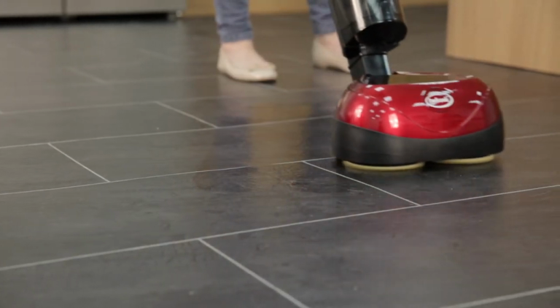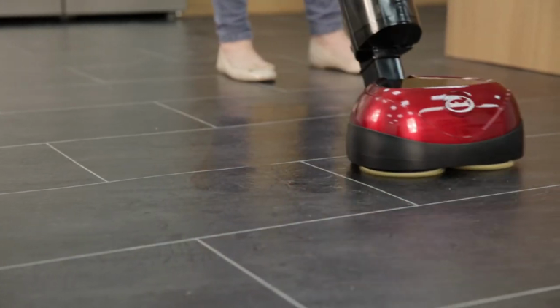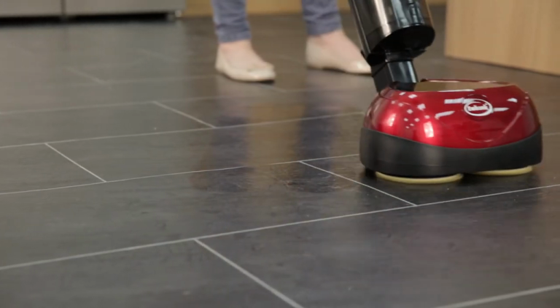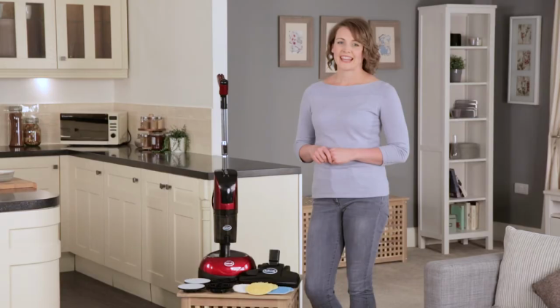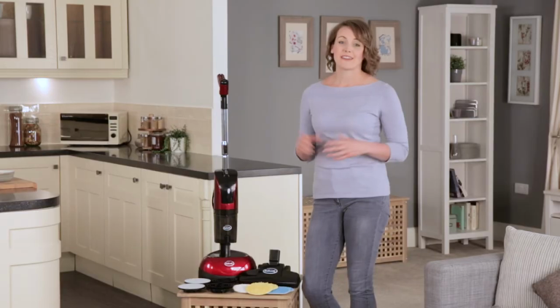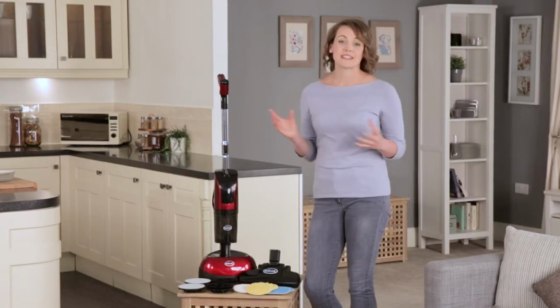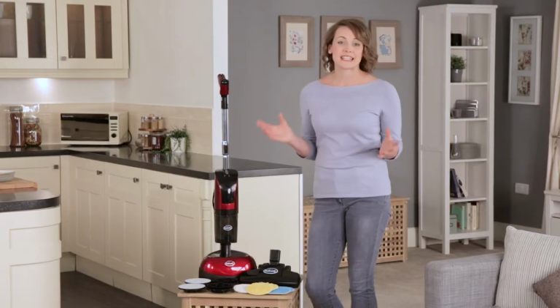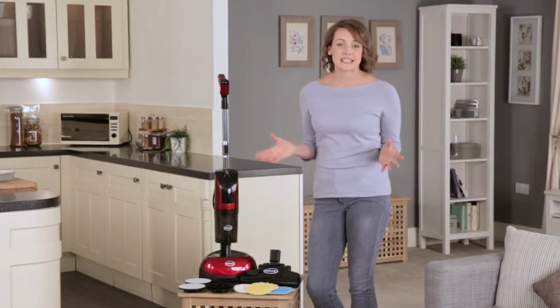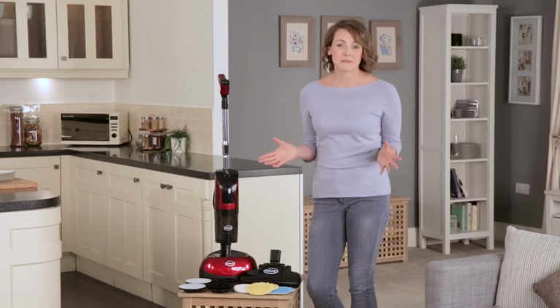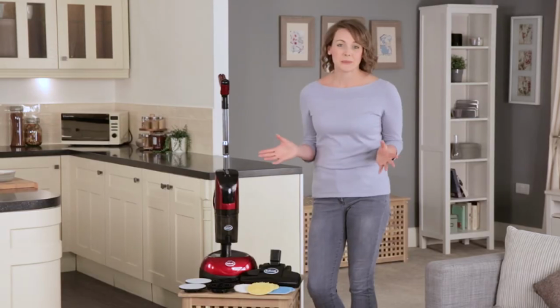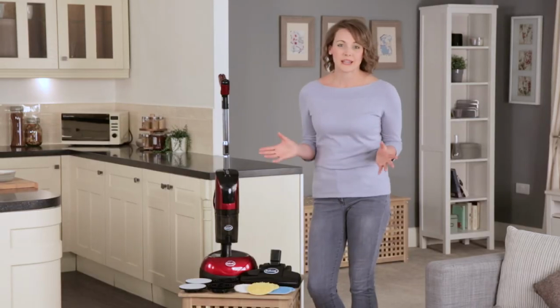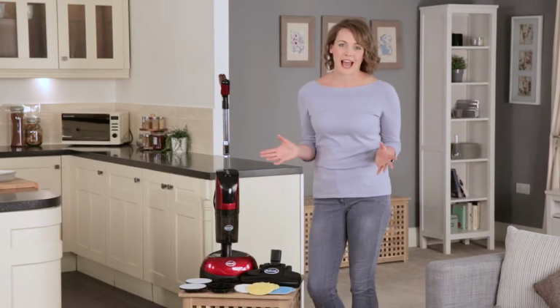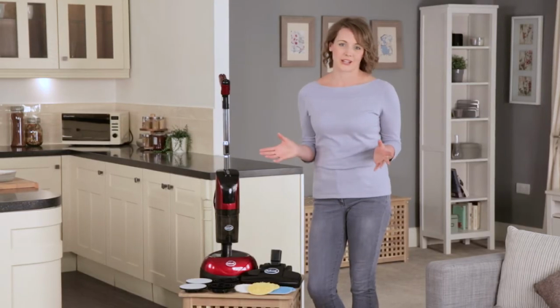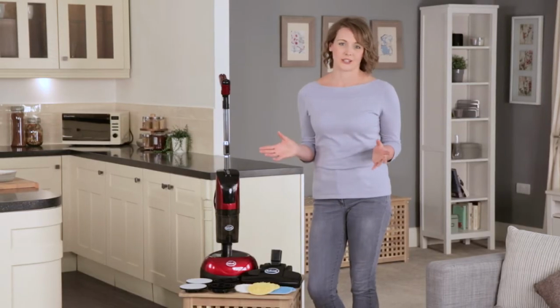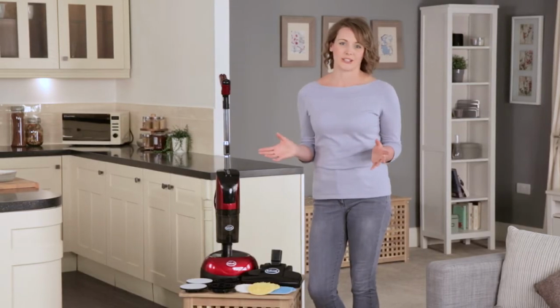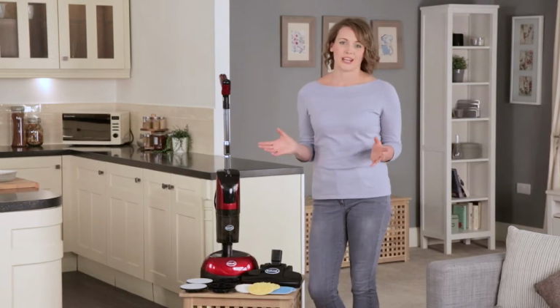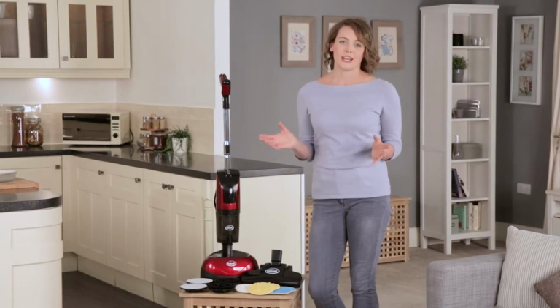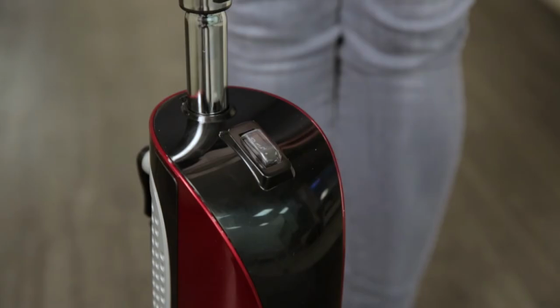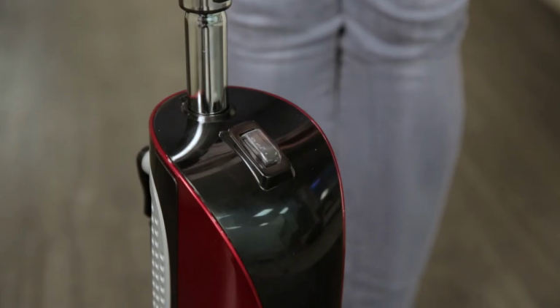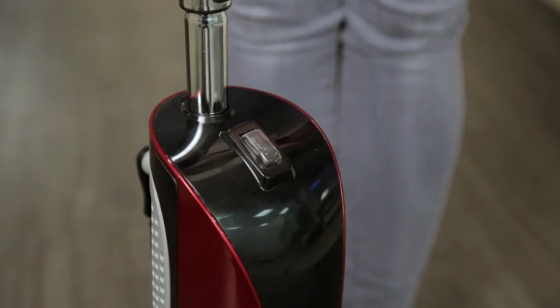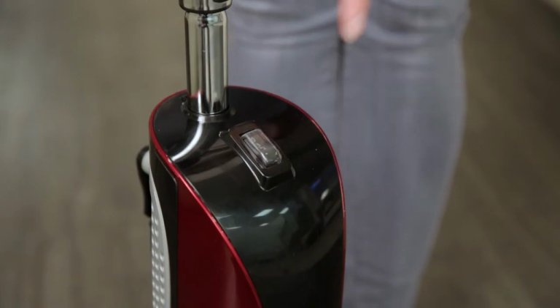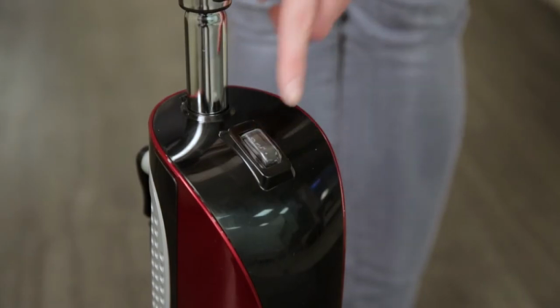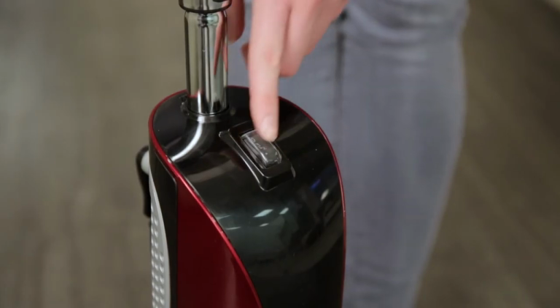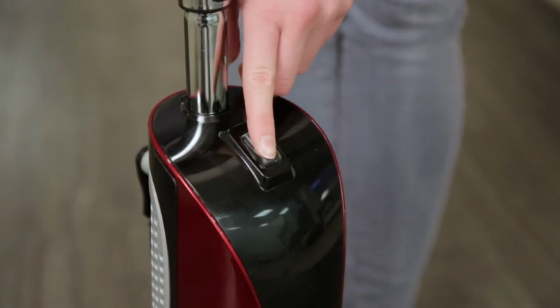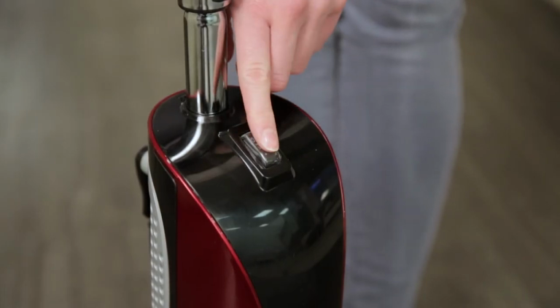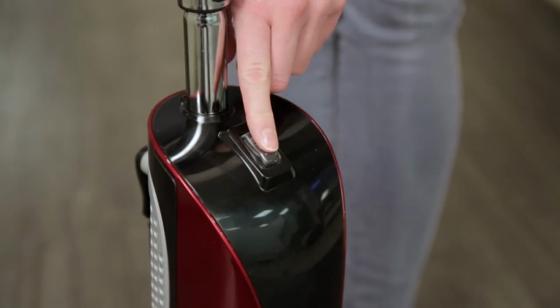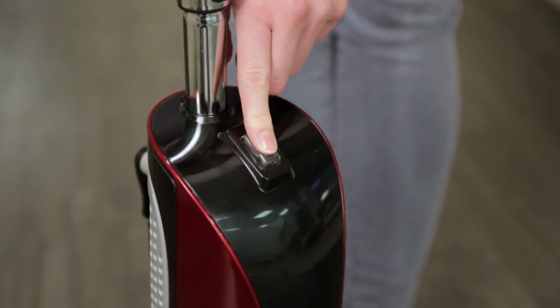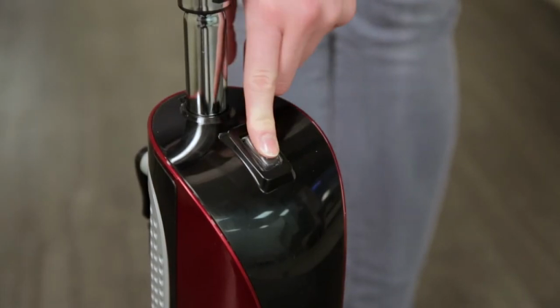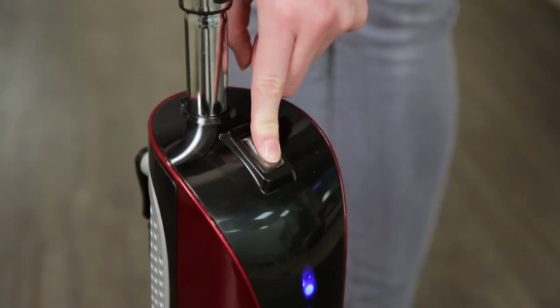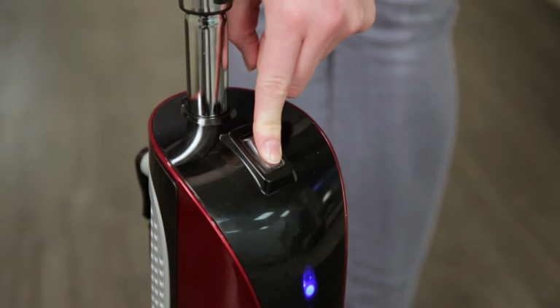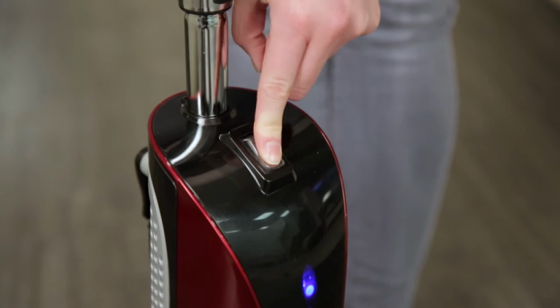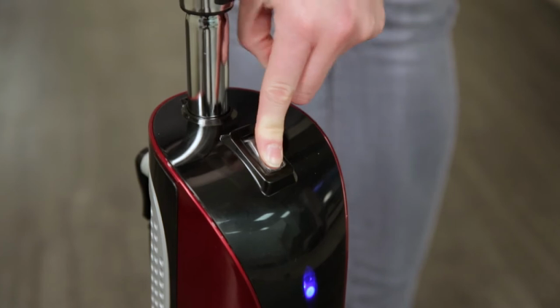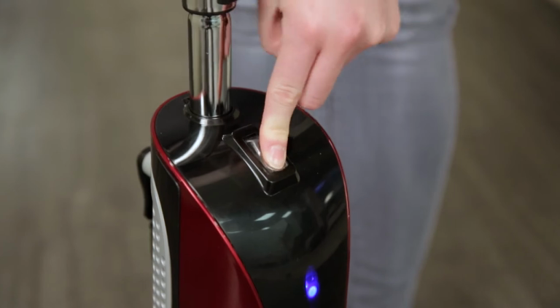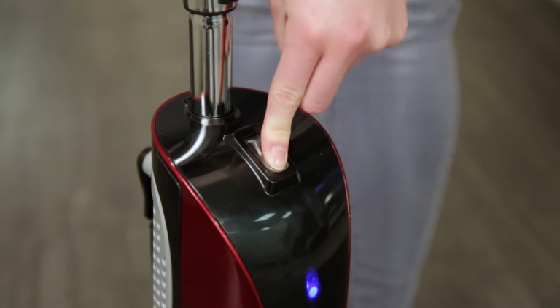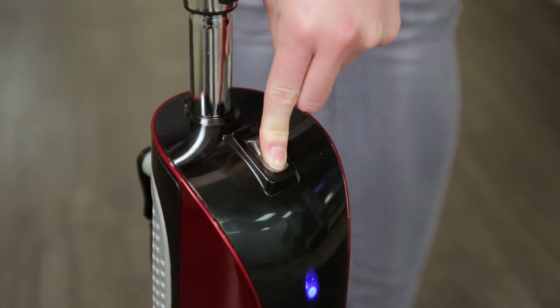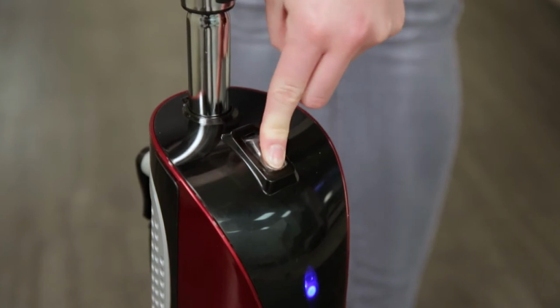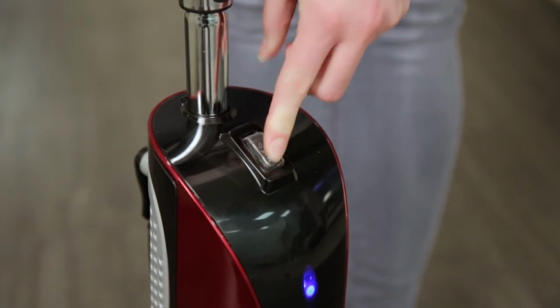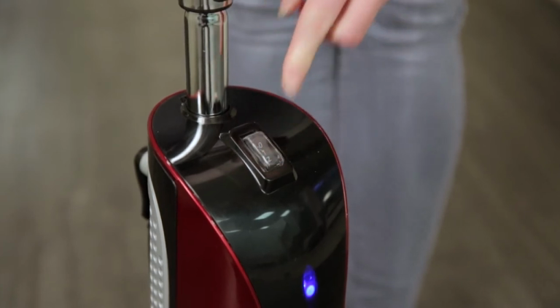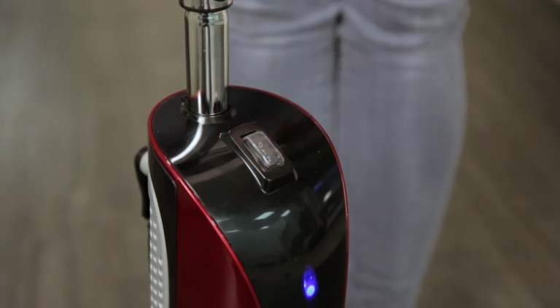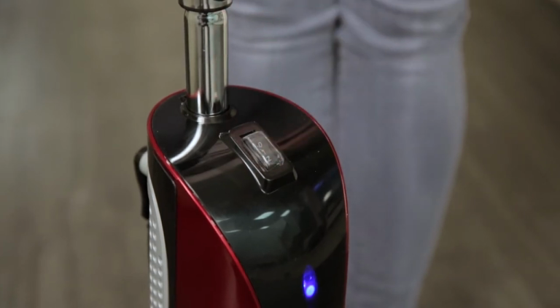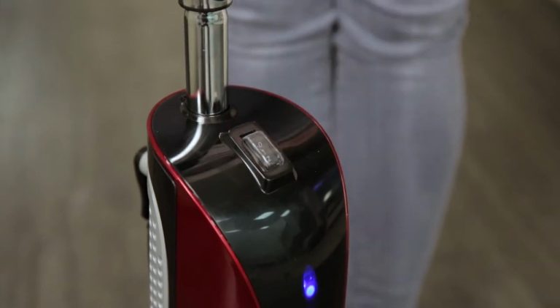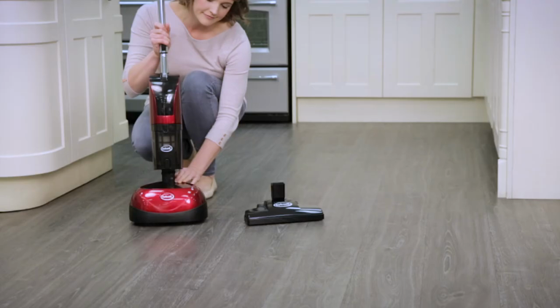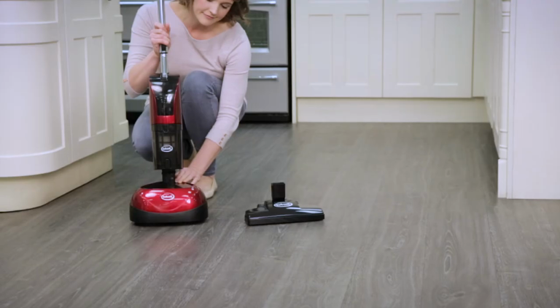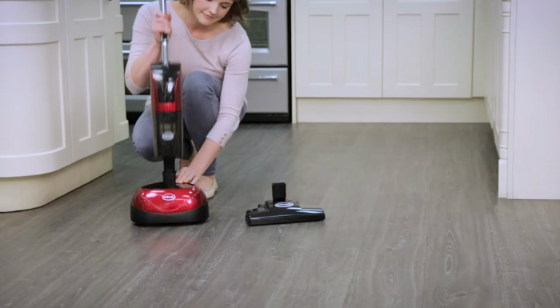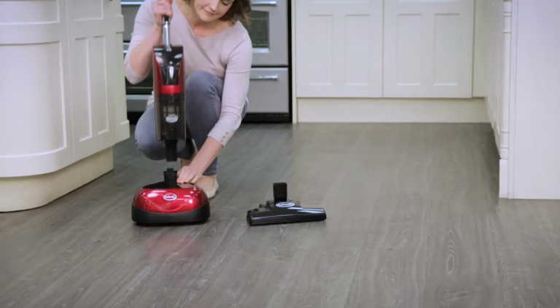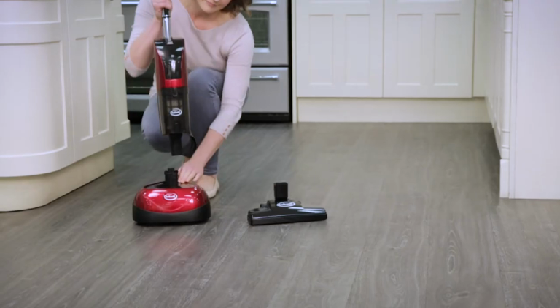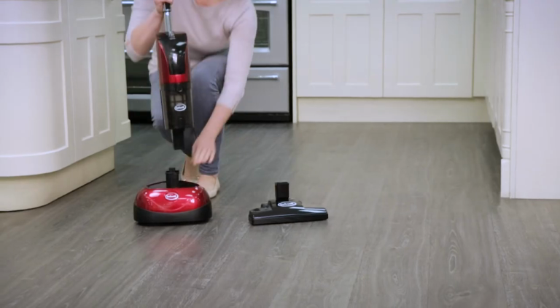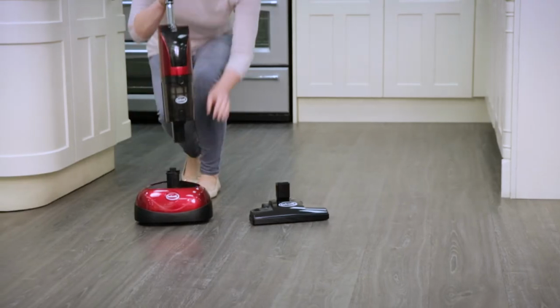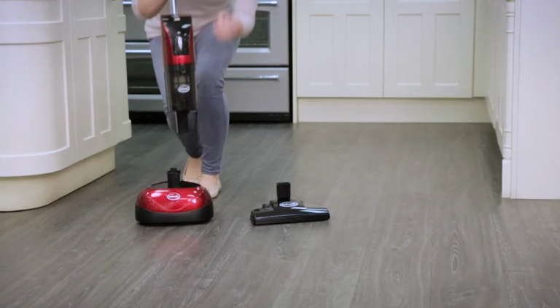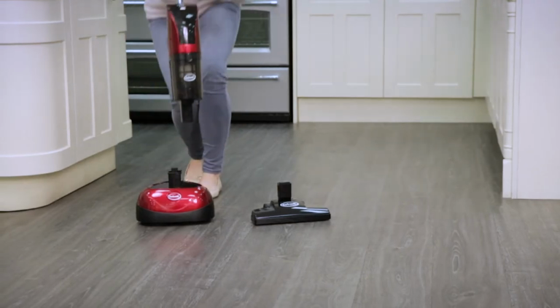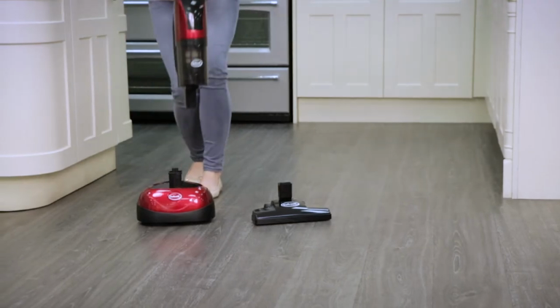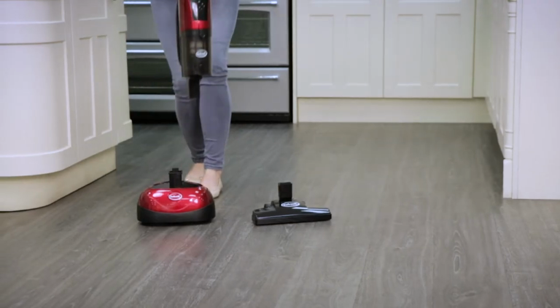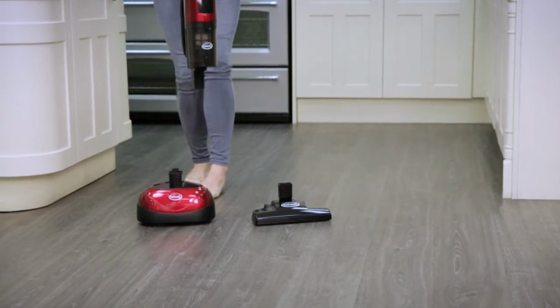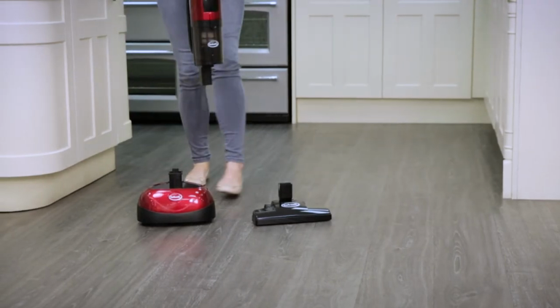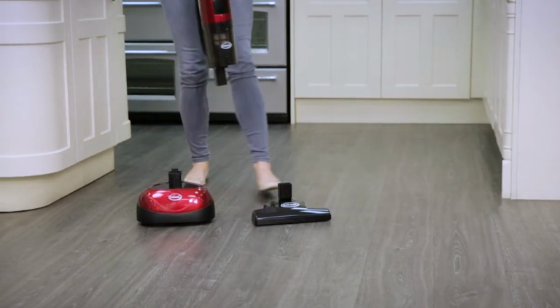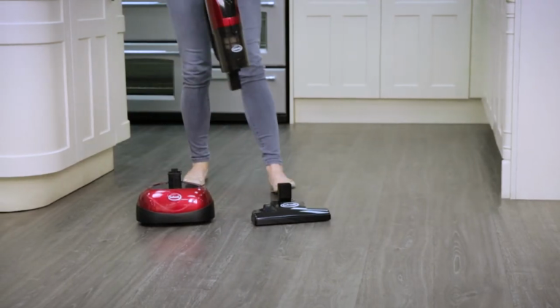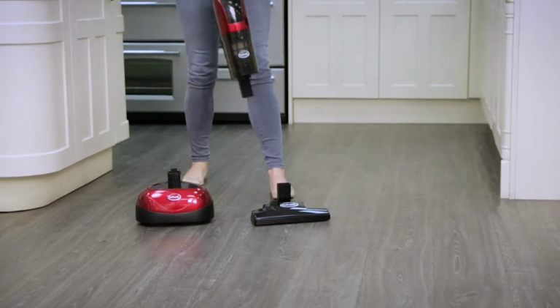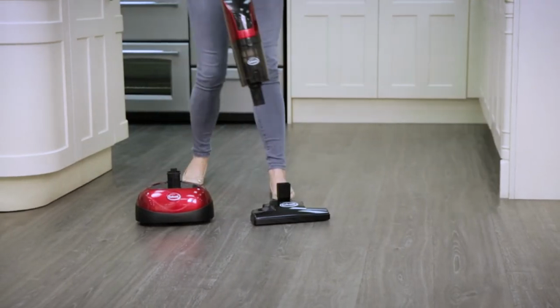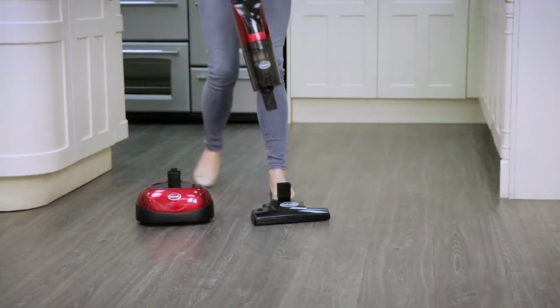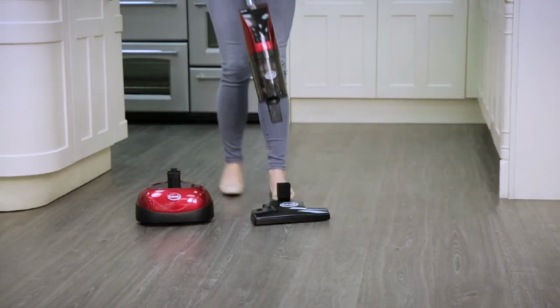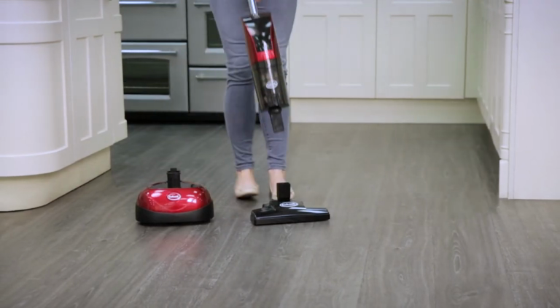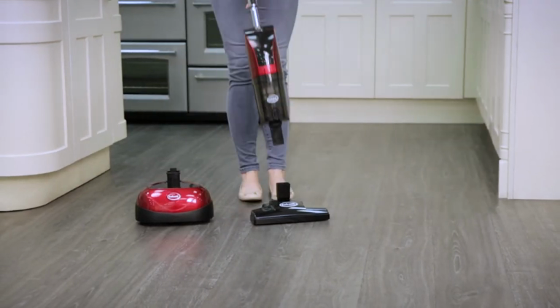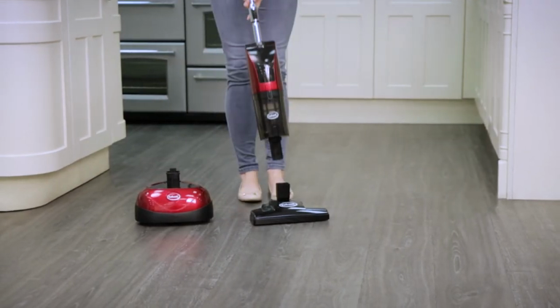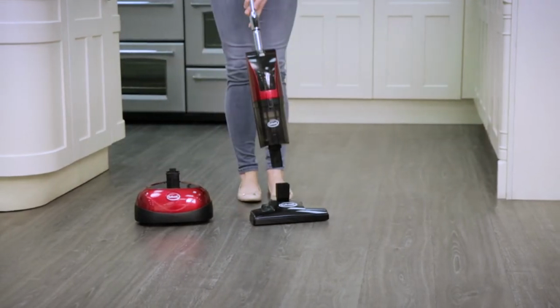There is a simple action to change from polisher mode to stick vacuum mode. It's so easy to use and very light to carry.